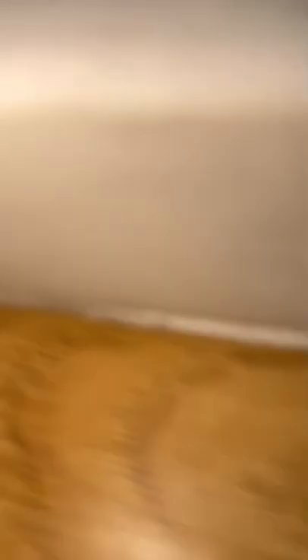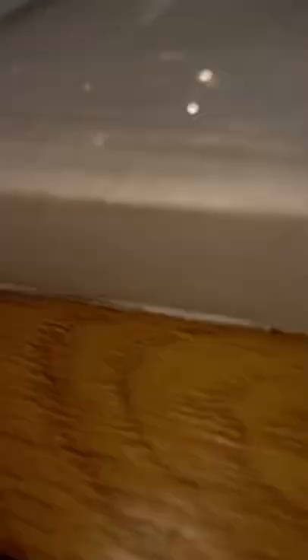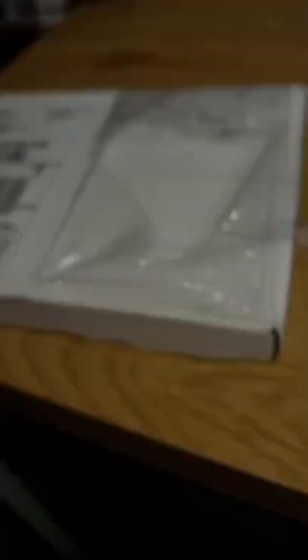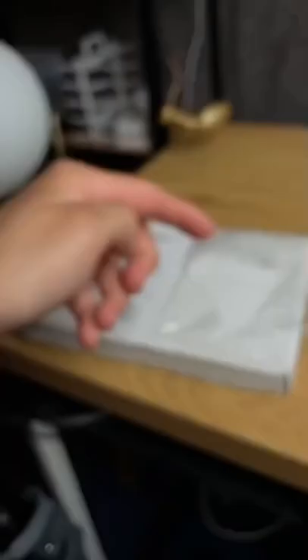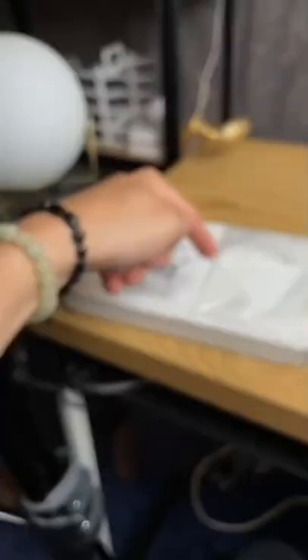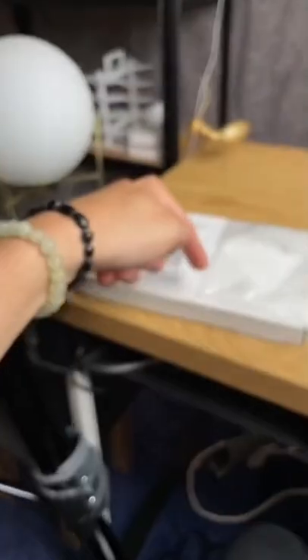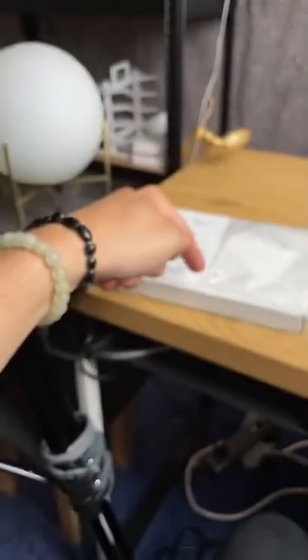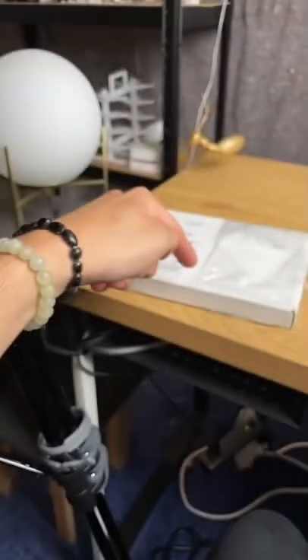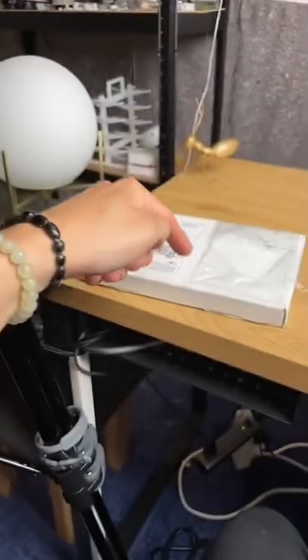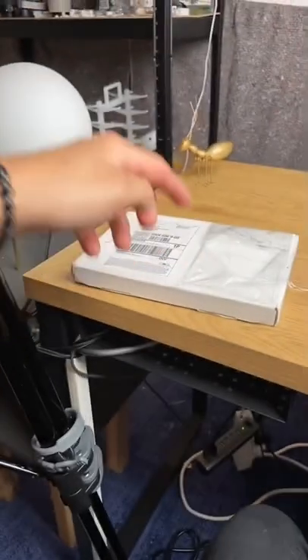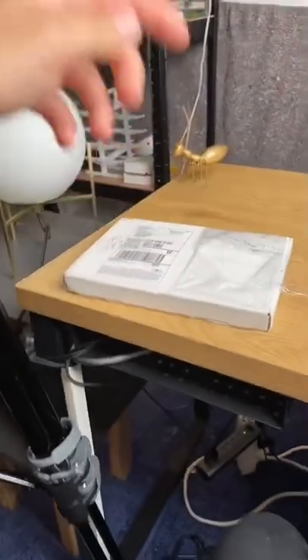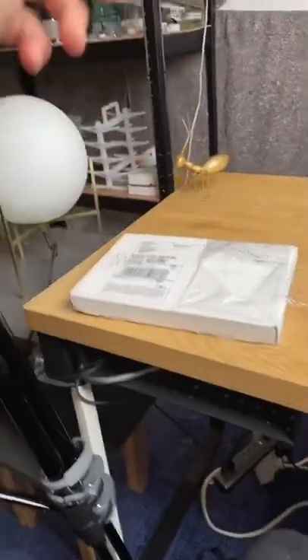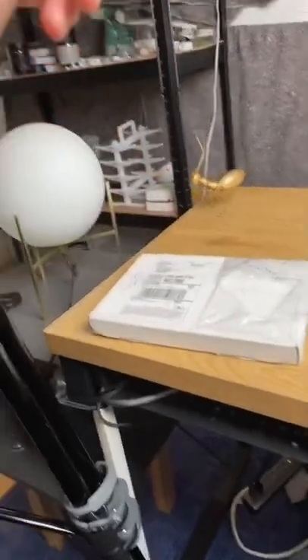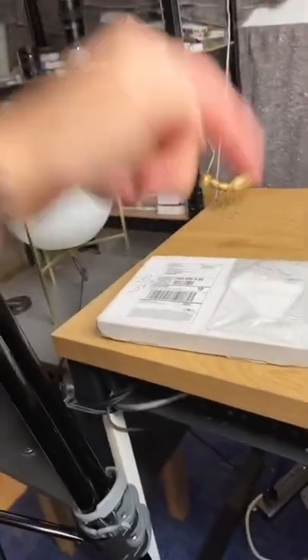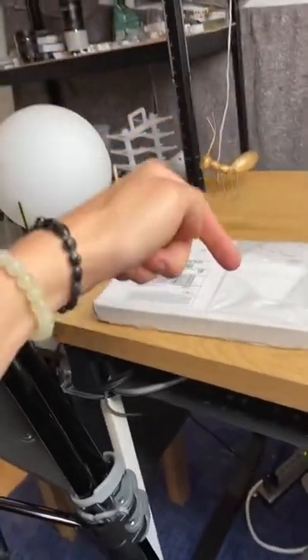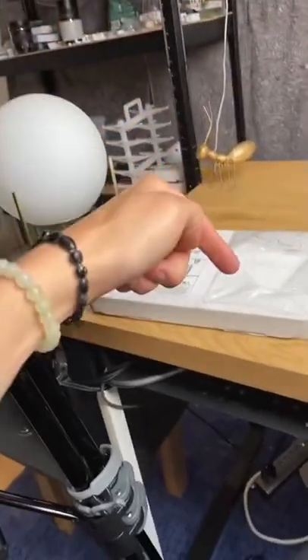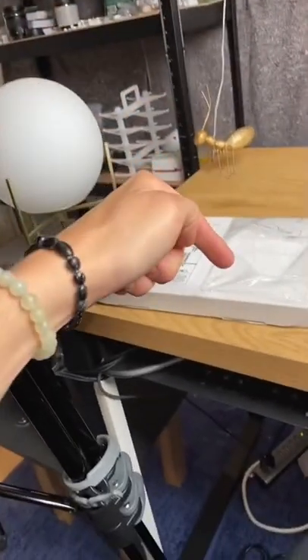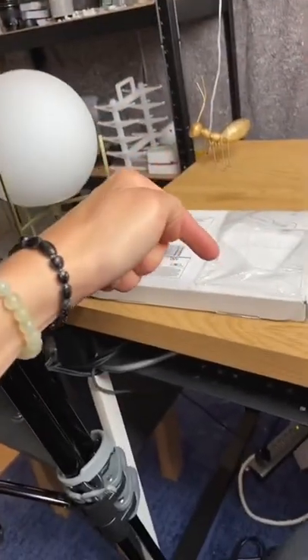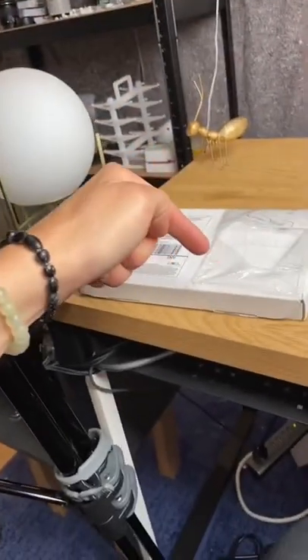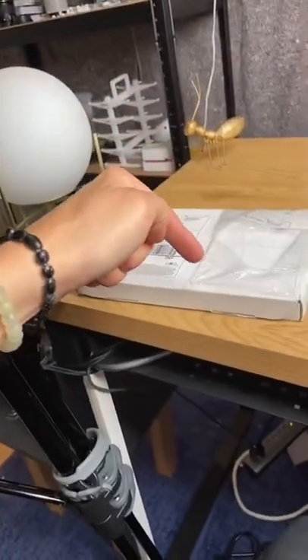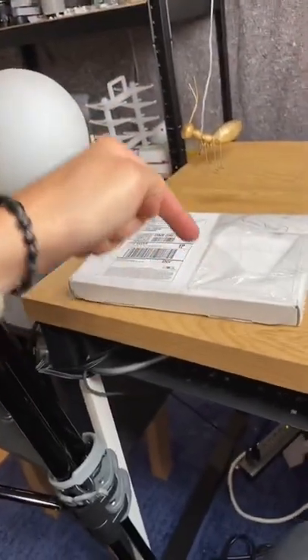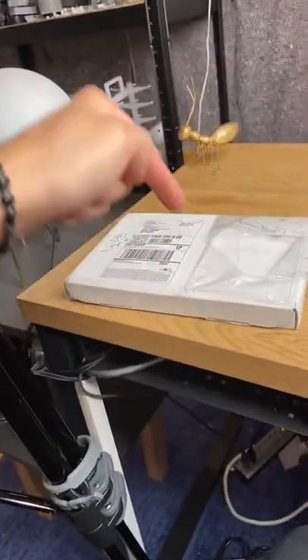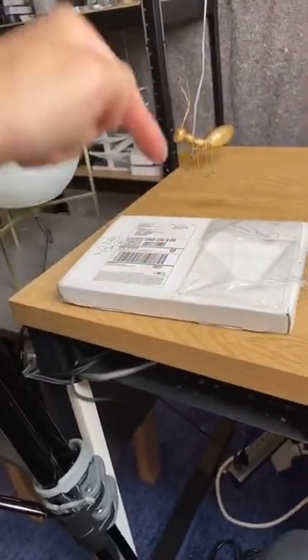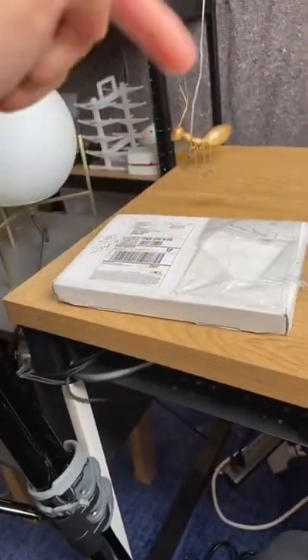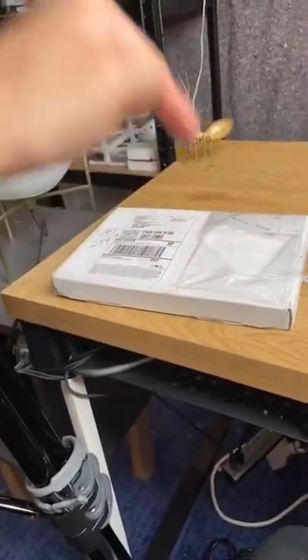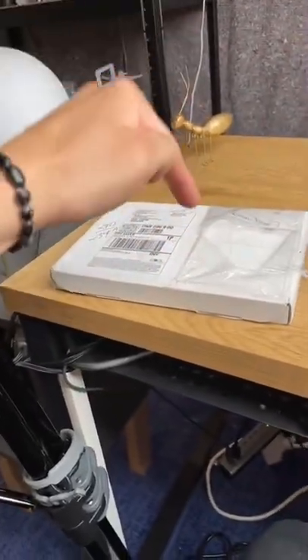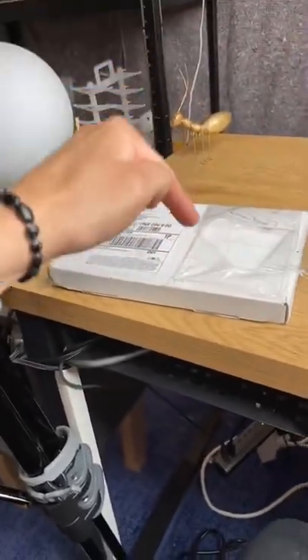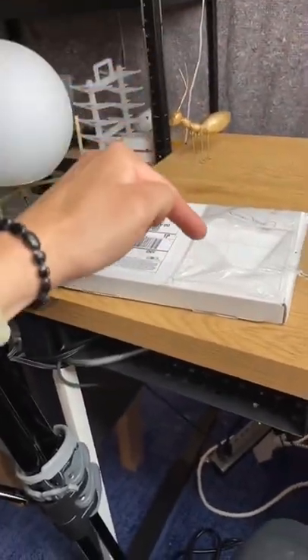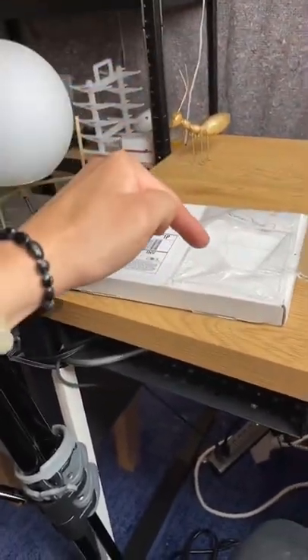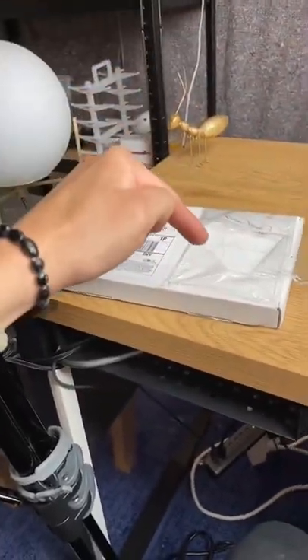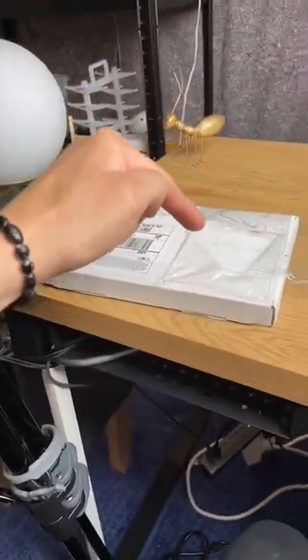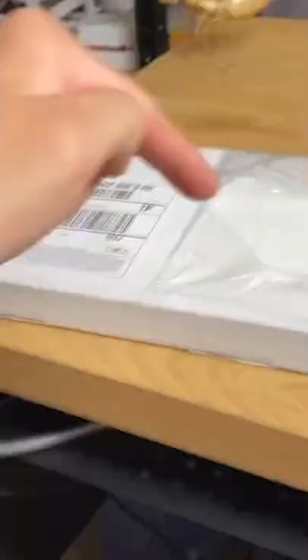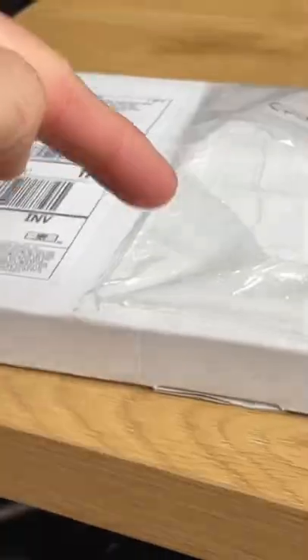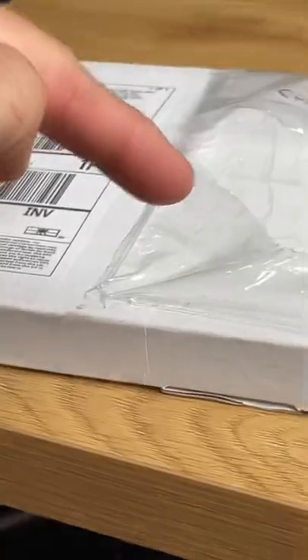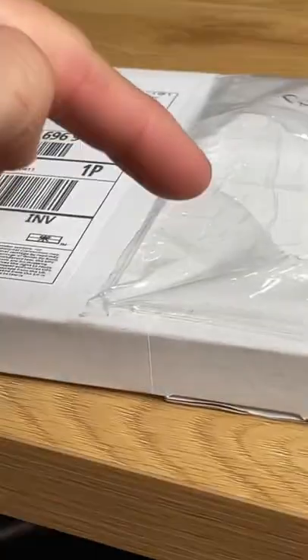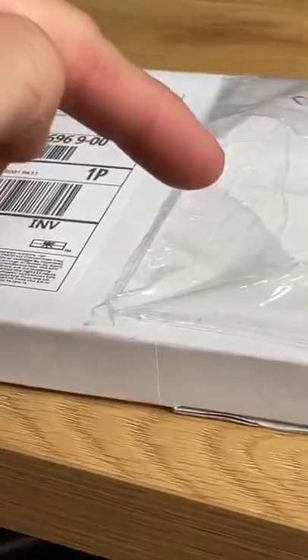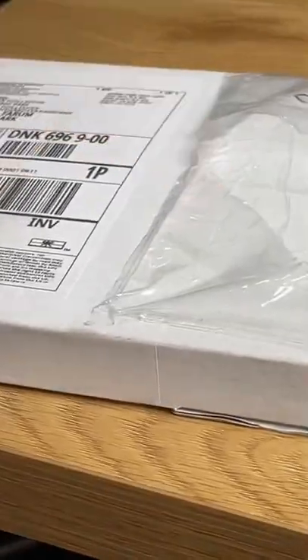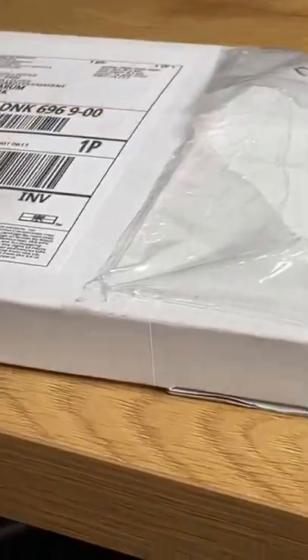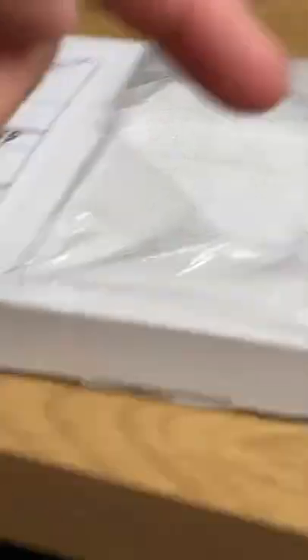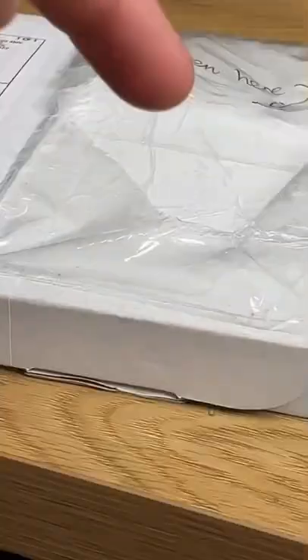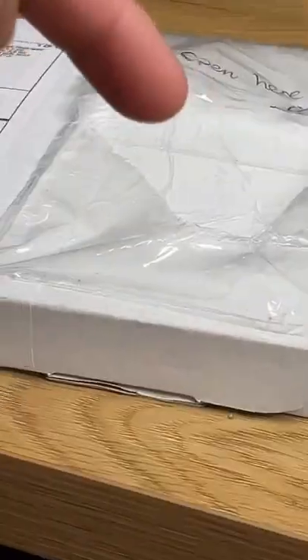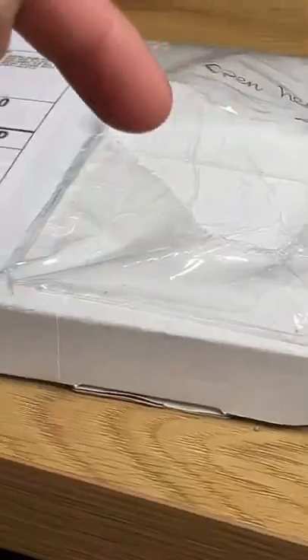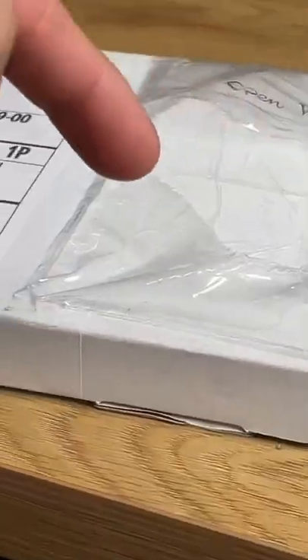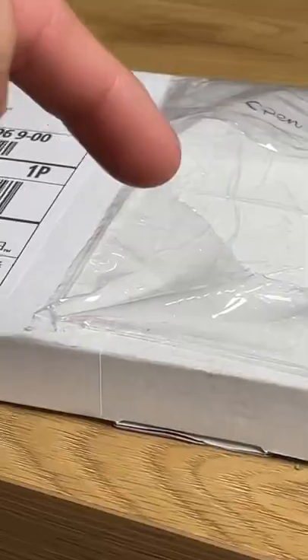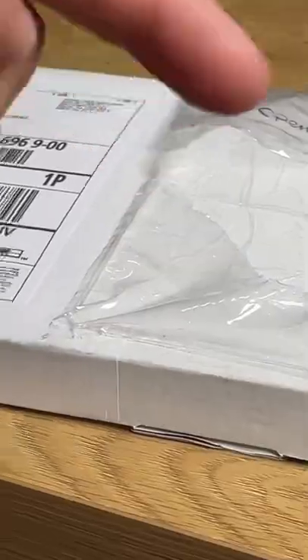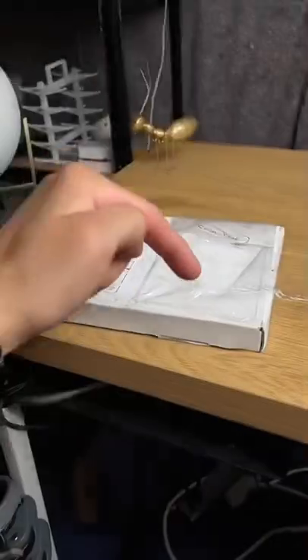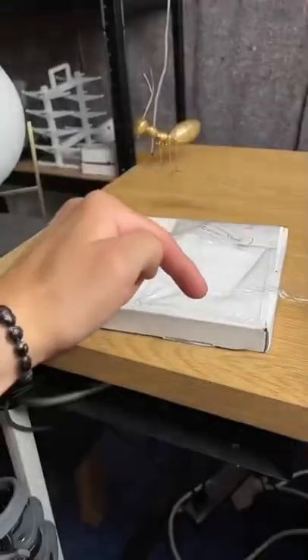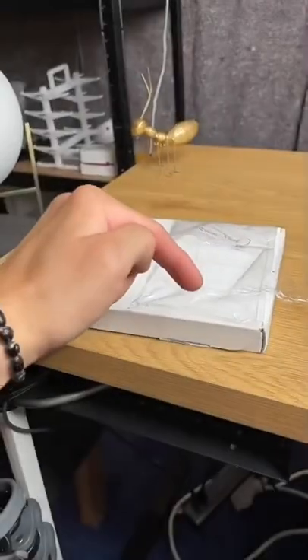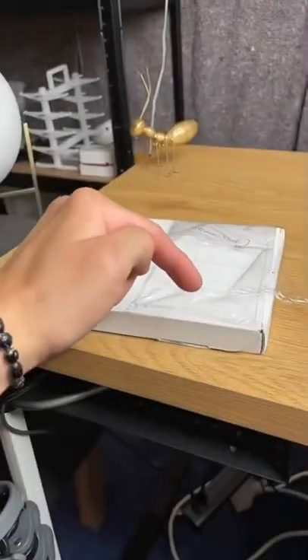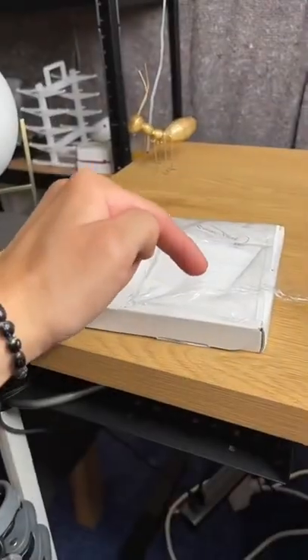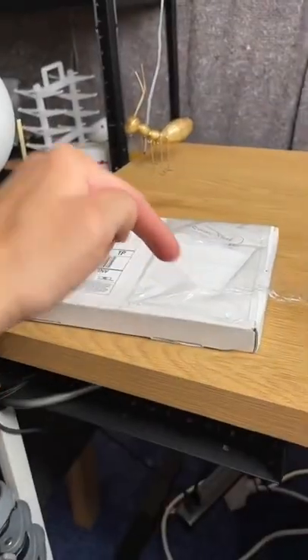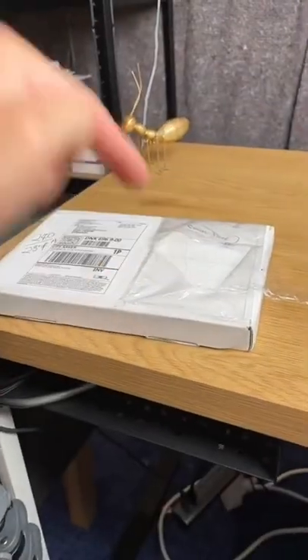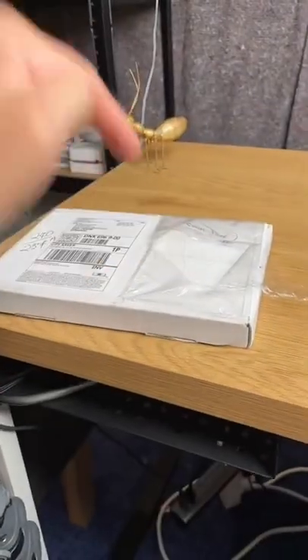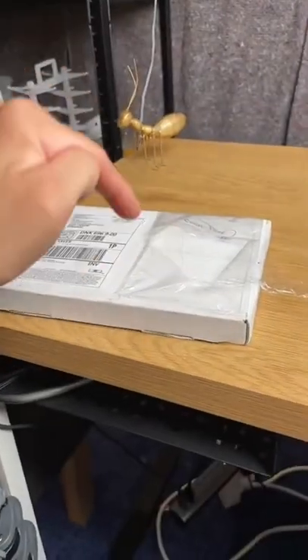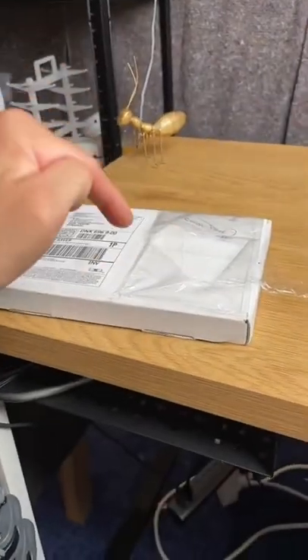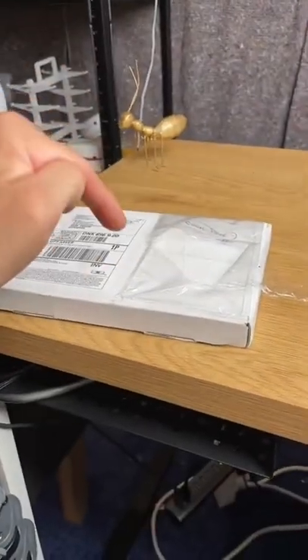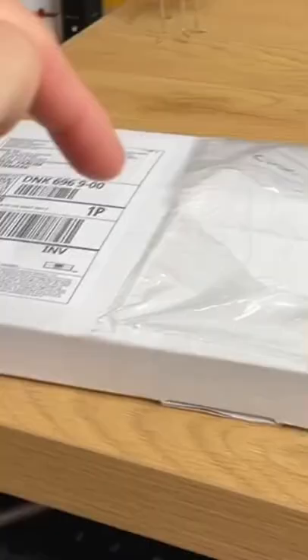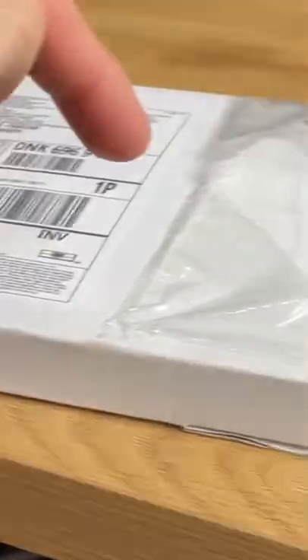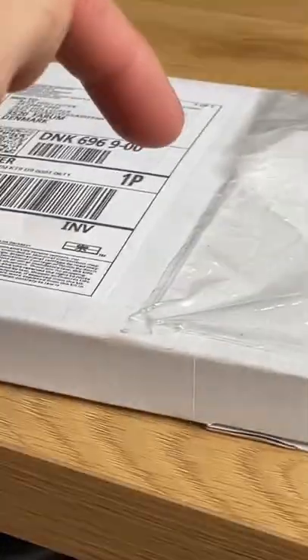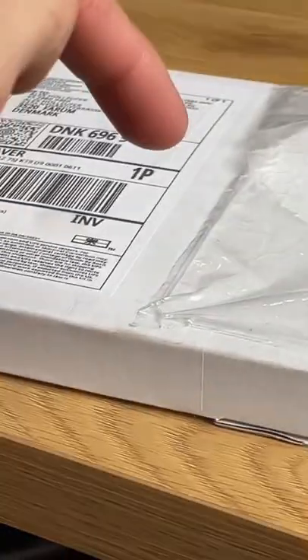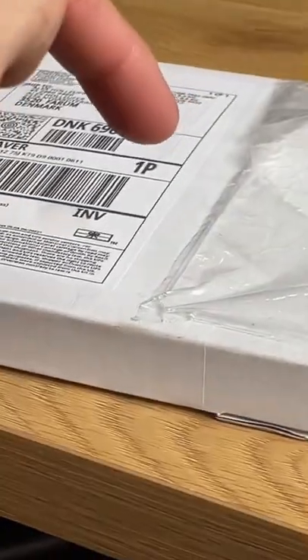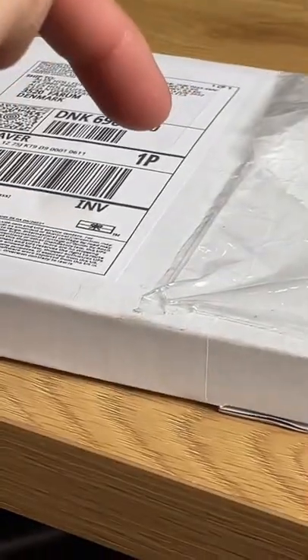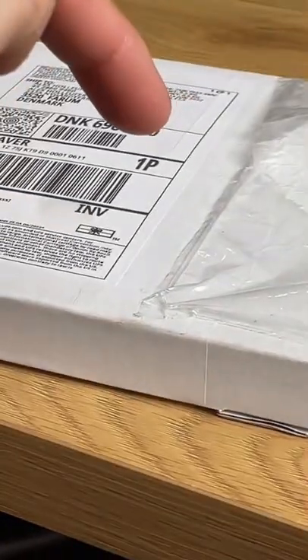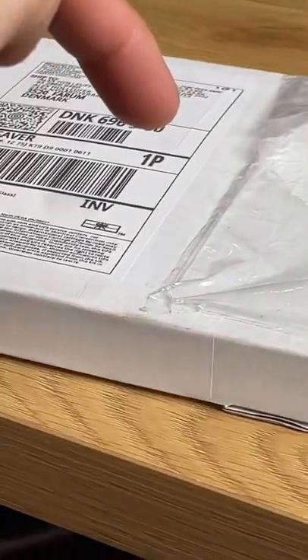Ladies and gentlemen, in here we have a lot of new ant colonies and I'm super excited for opening this package and seeing if they all made it alive.